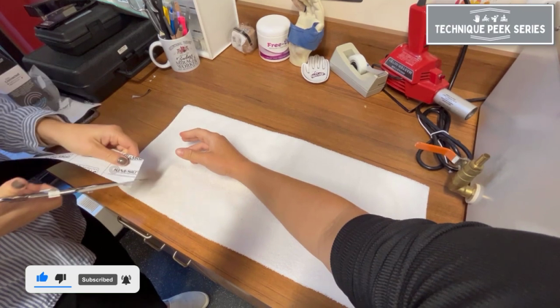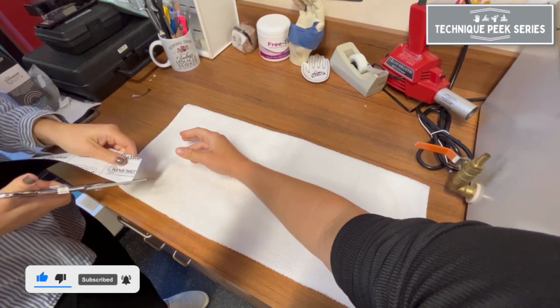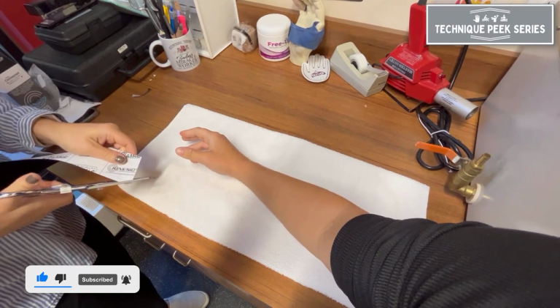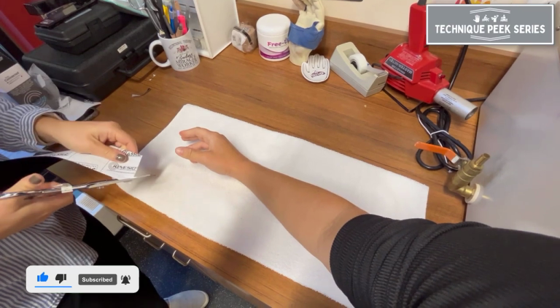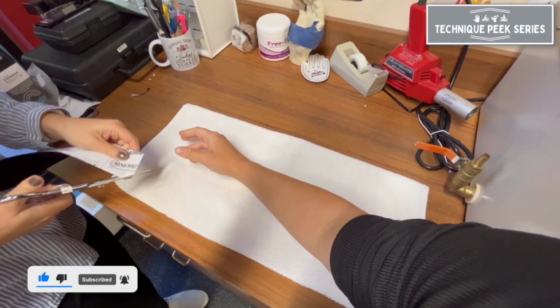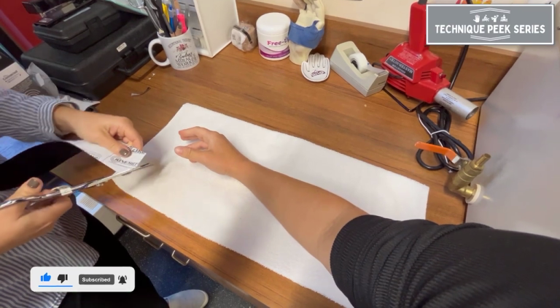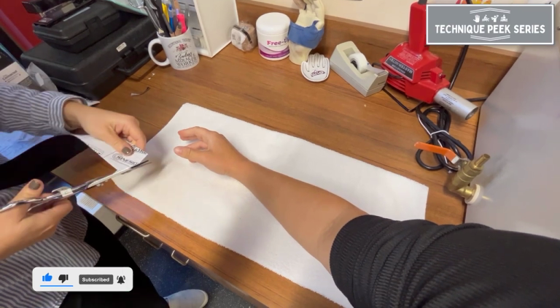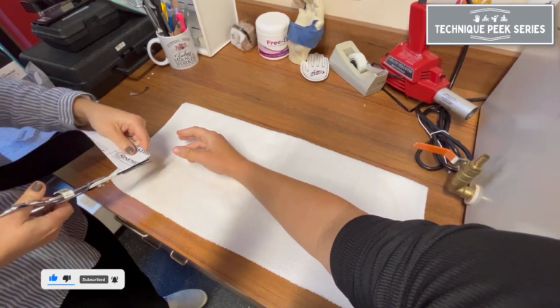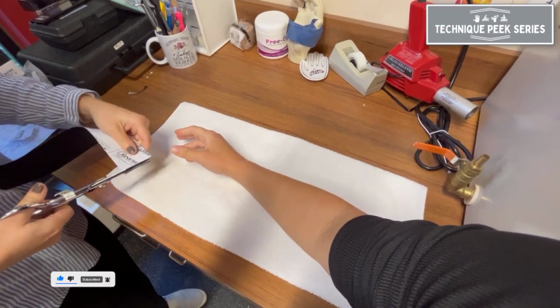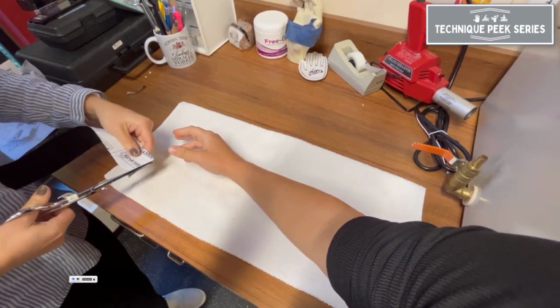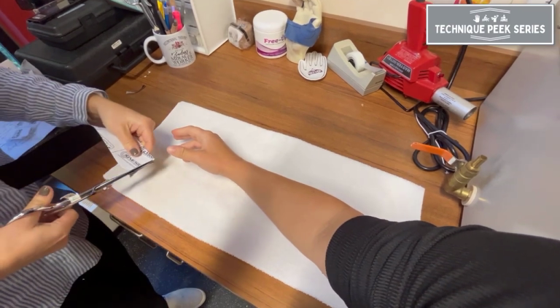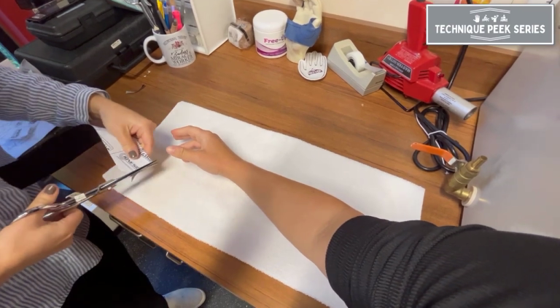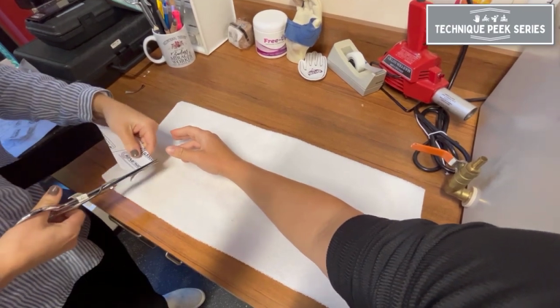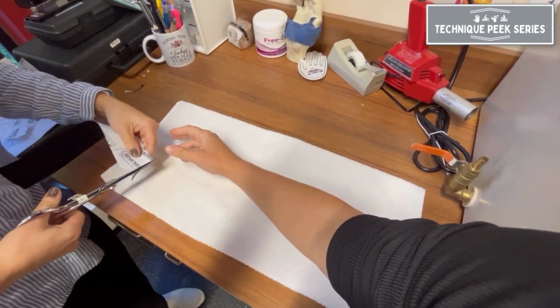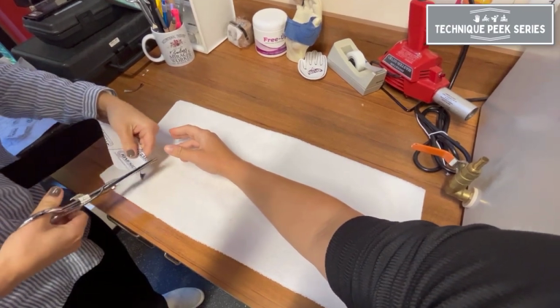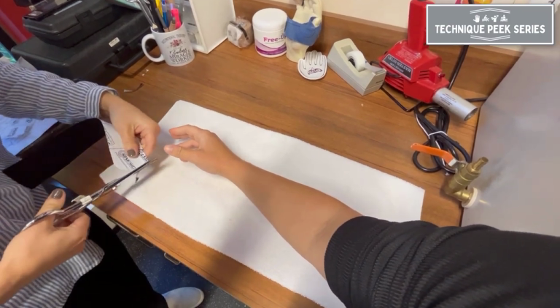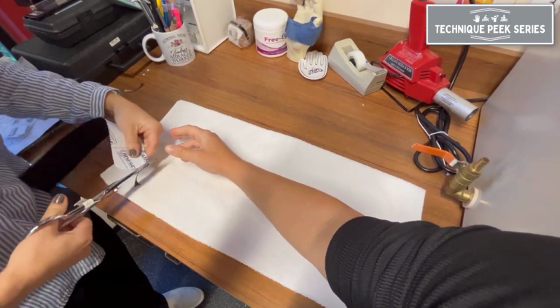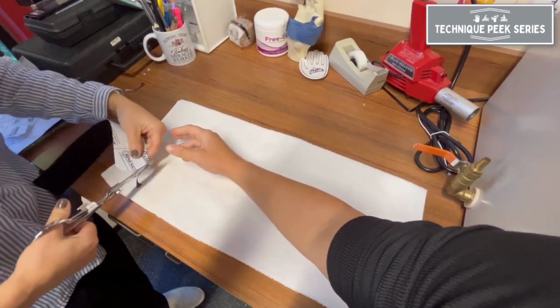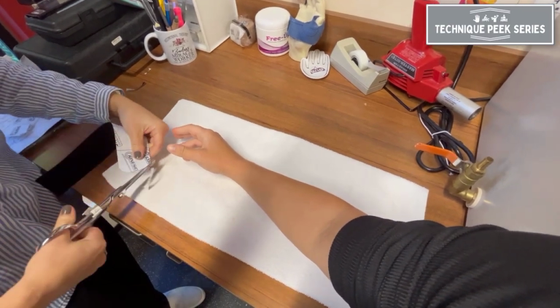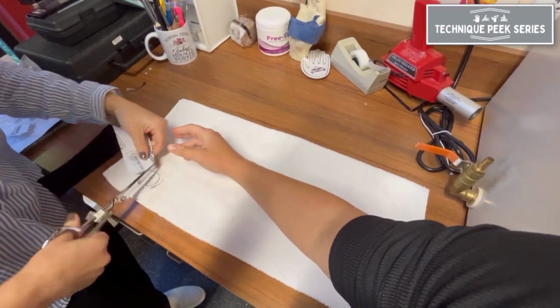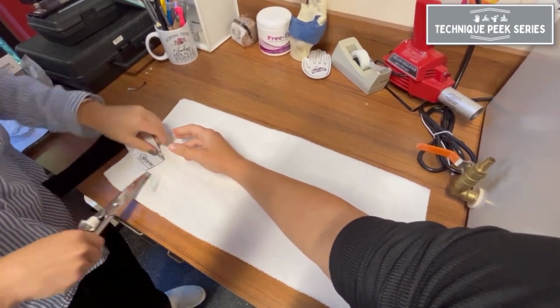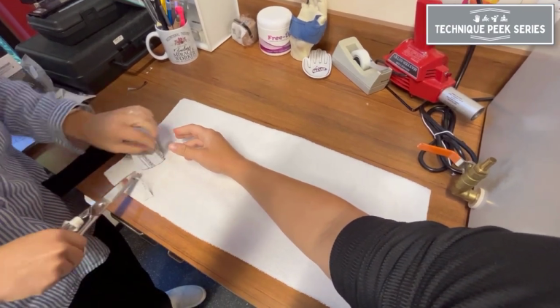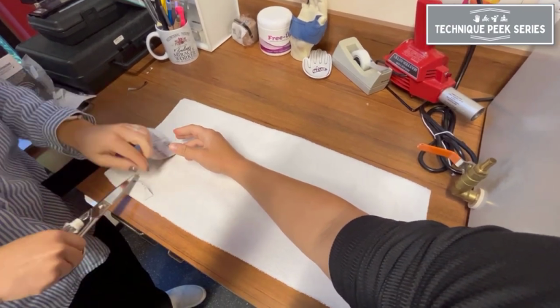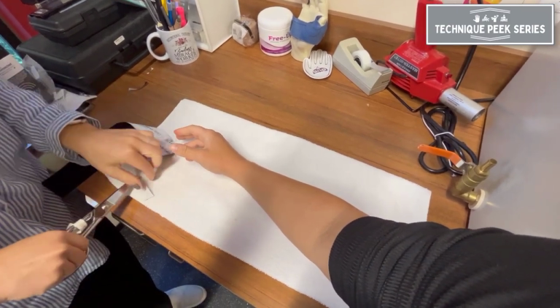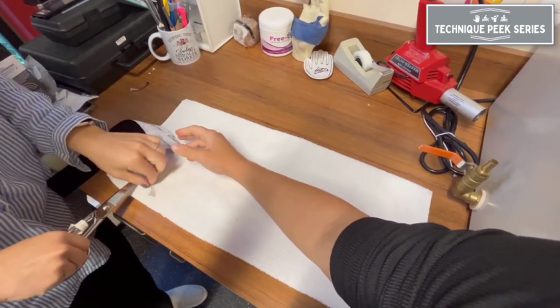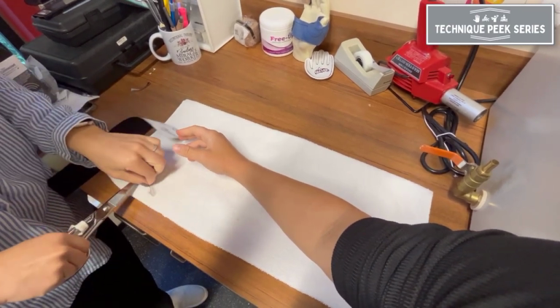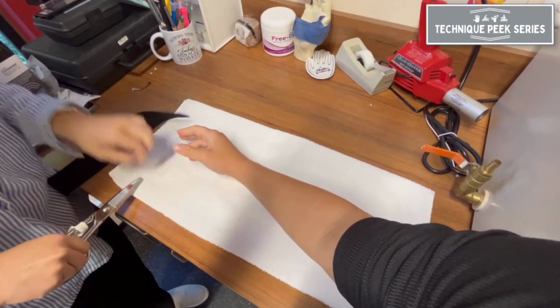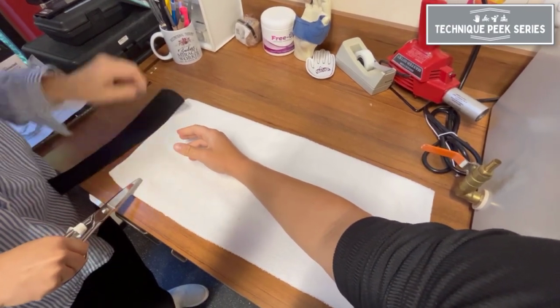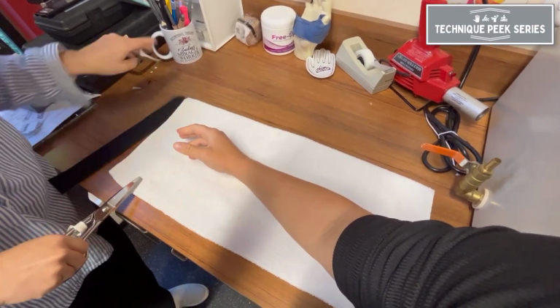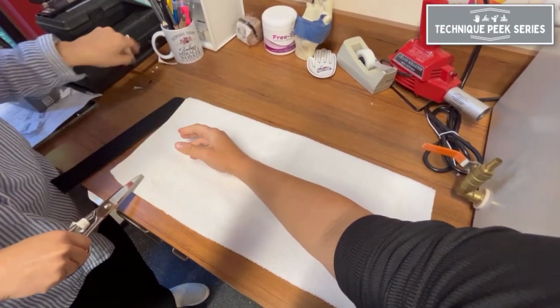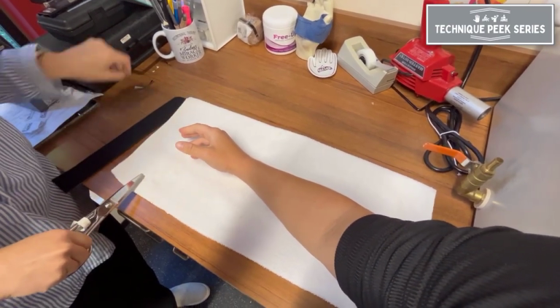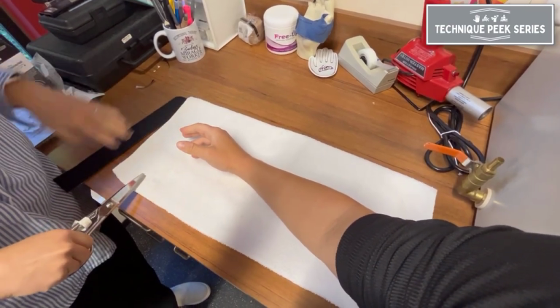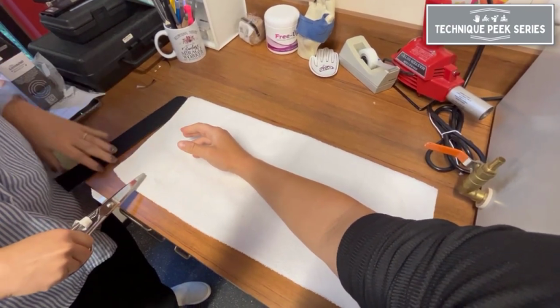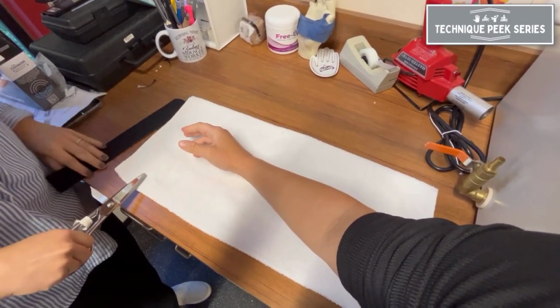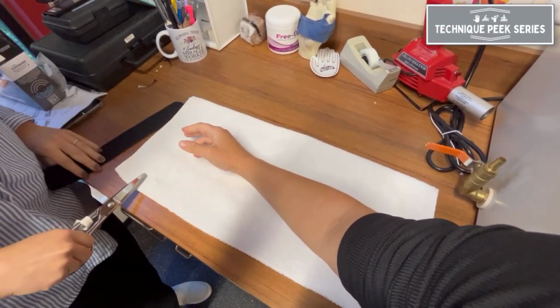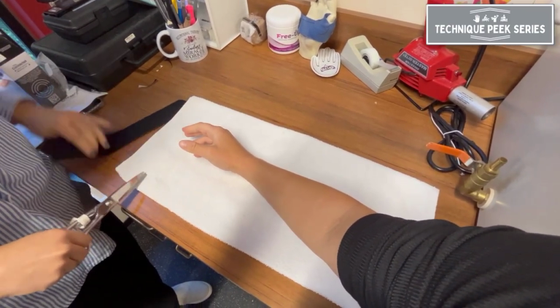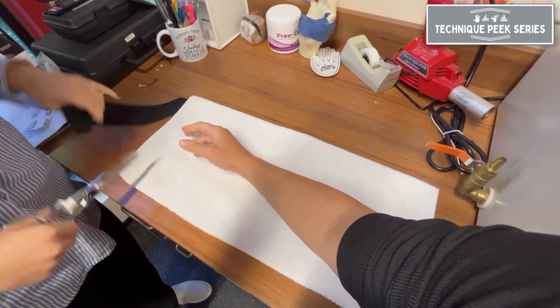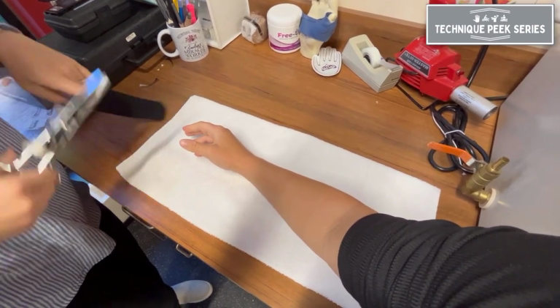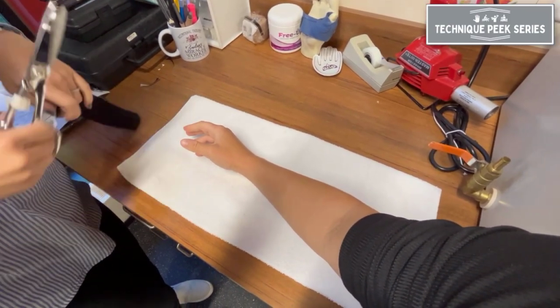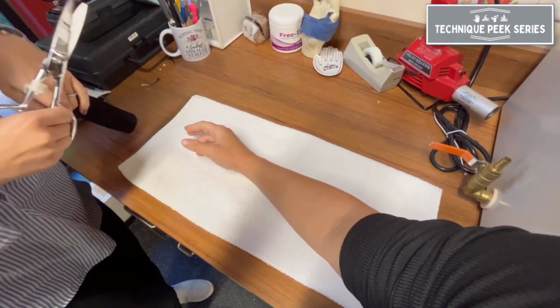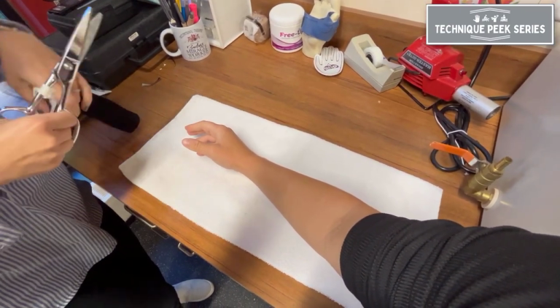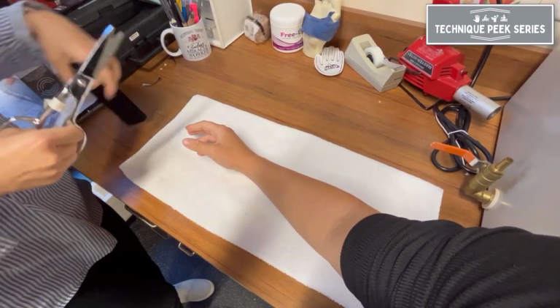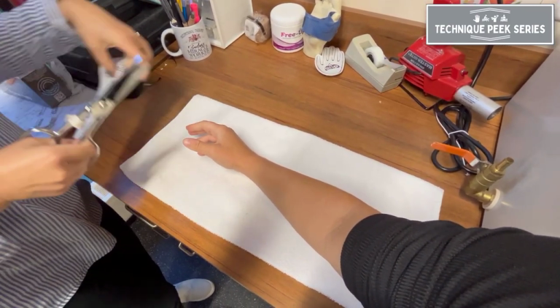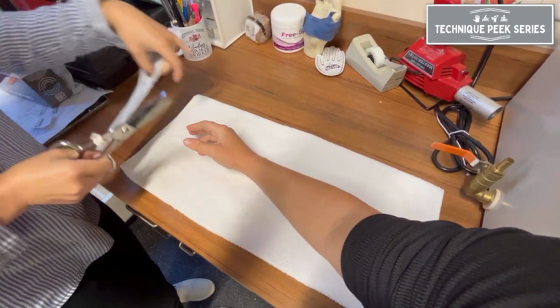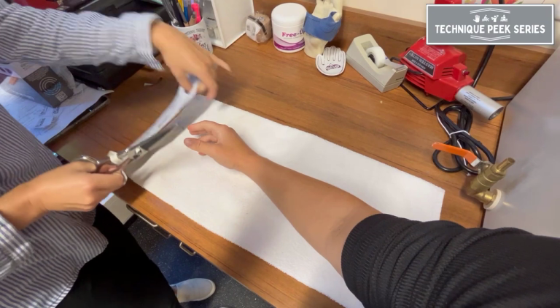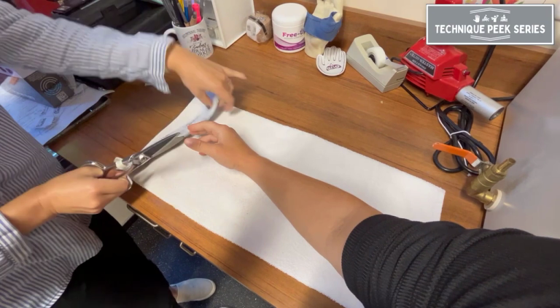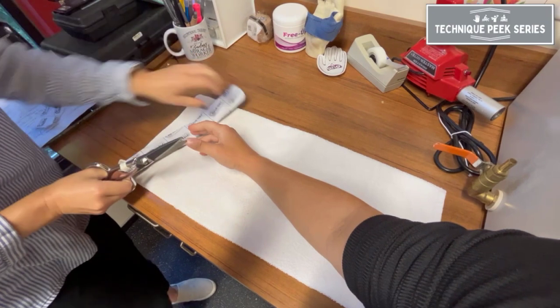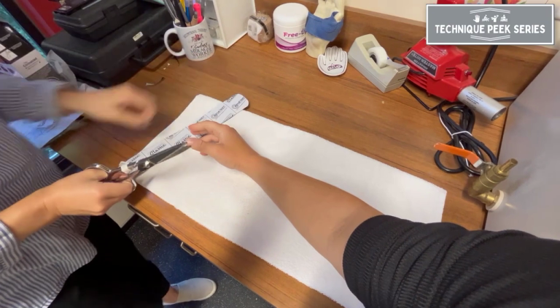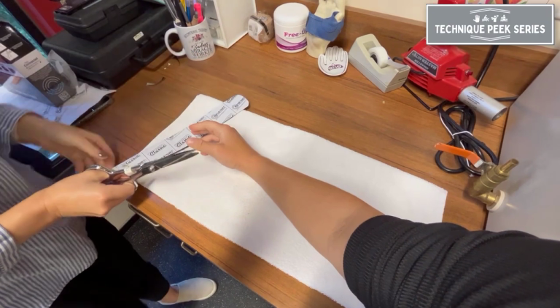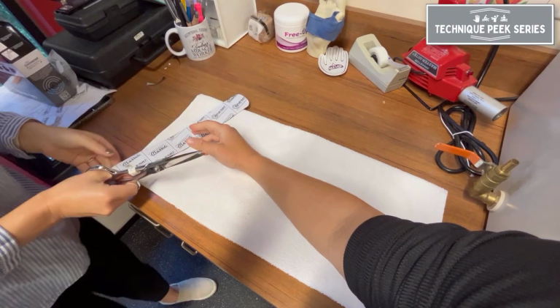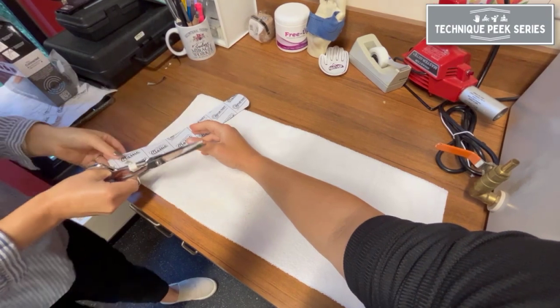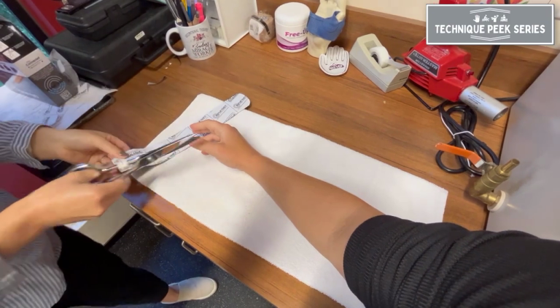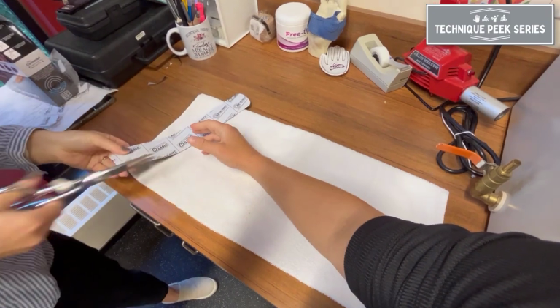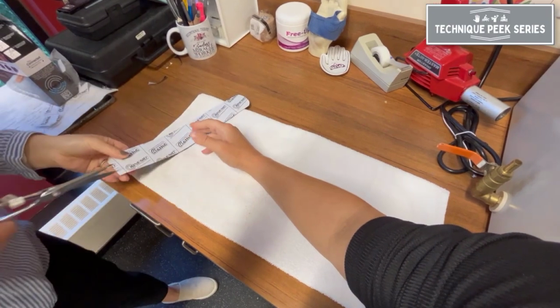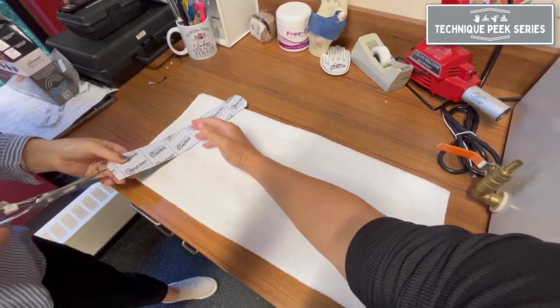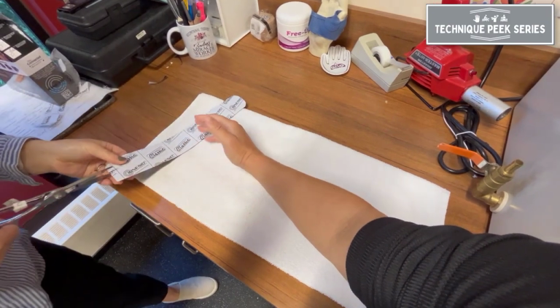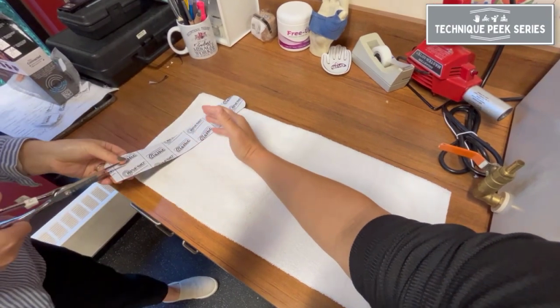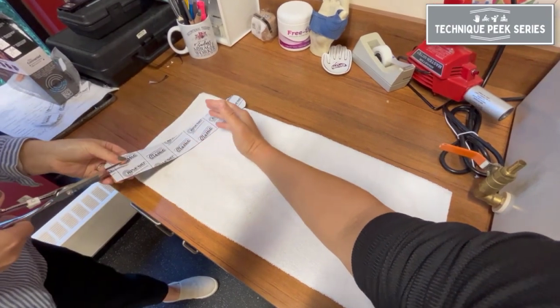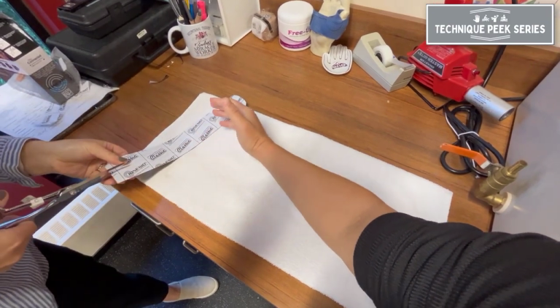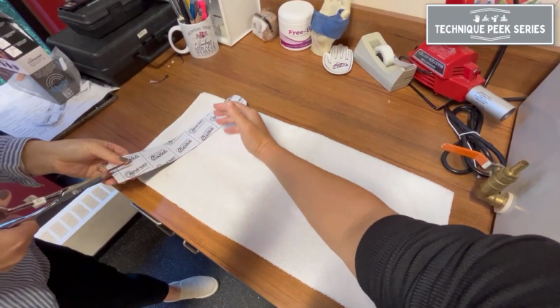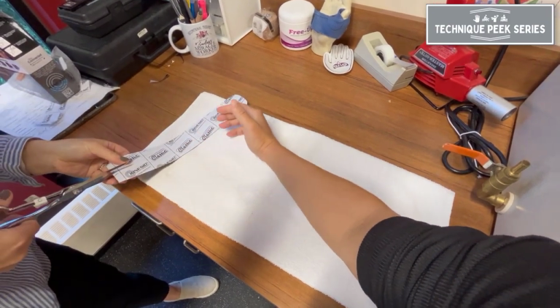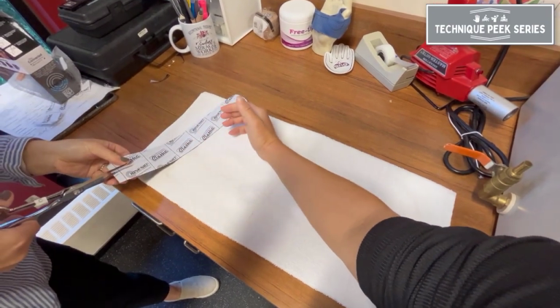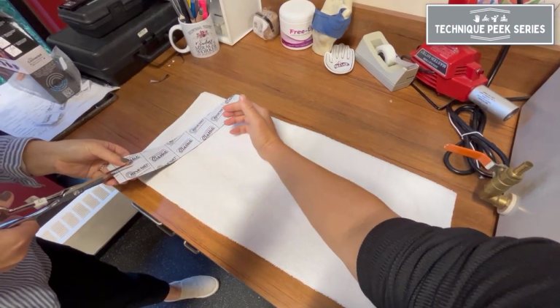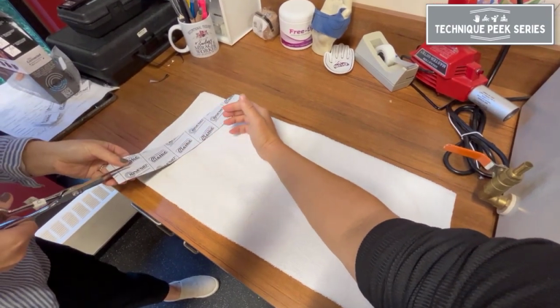To measure your piece, you're going to measure from the ulna to the tip of the thumb with the wrist in neutral and the elbow in neutral.